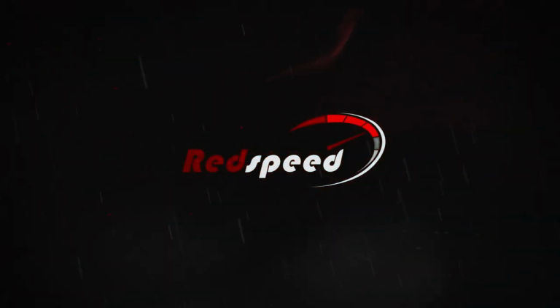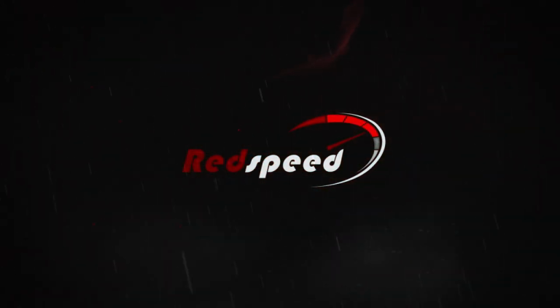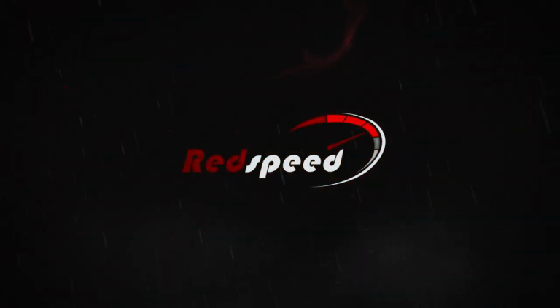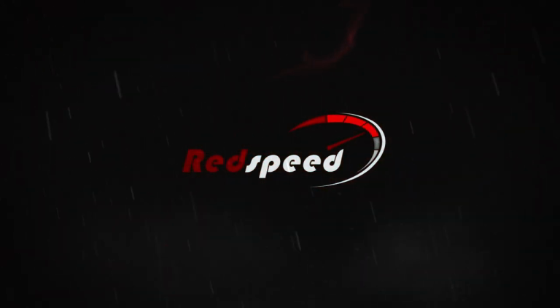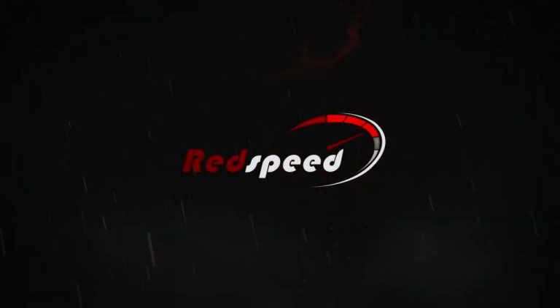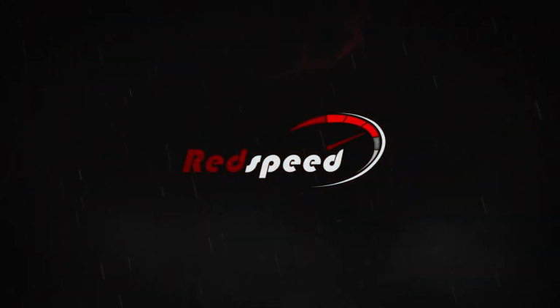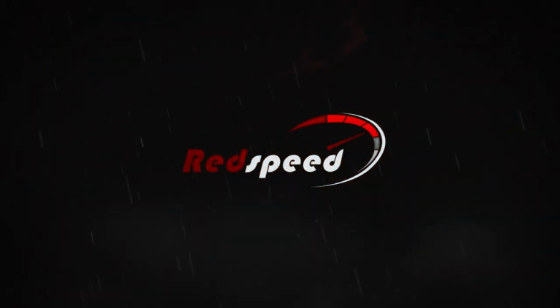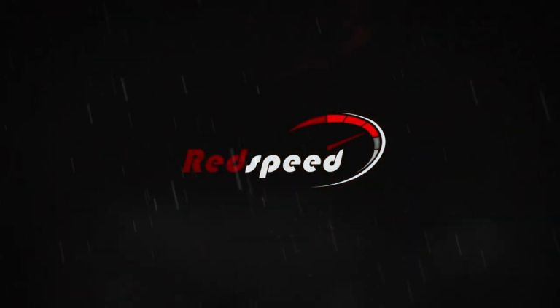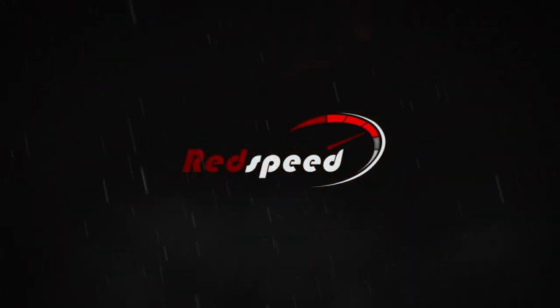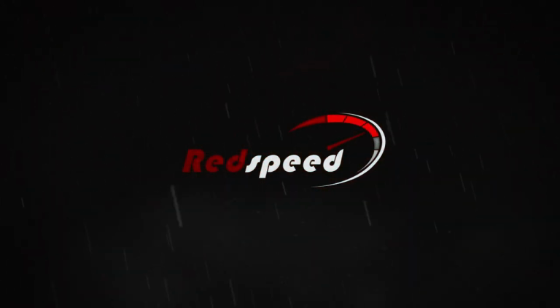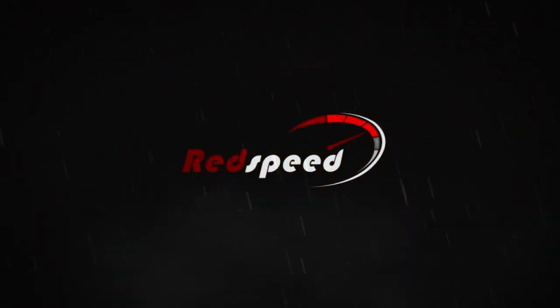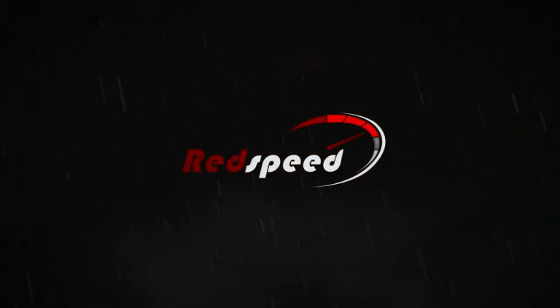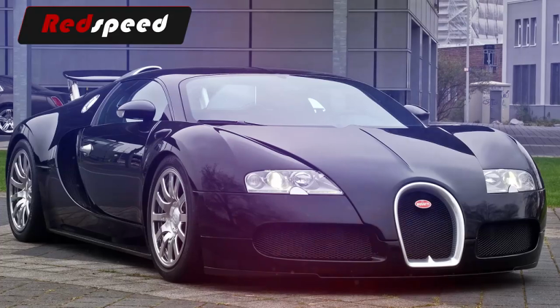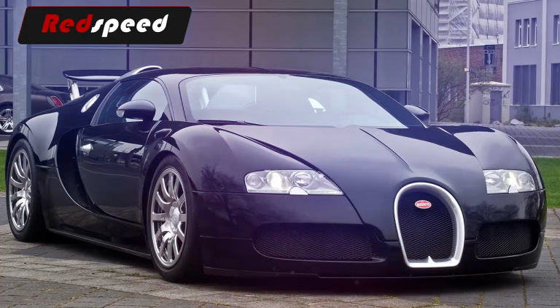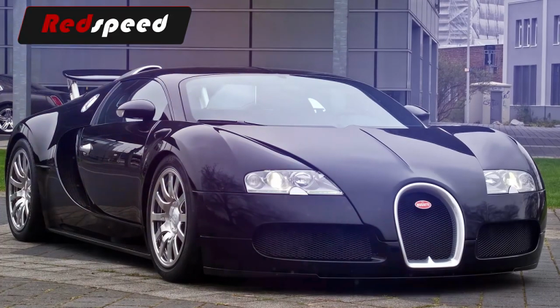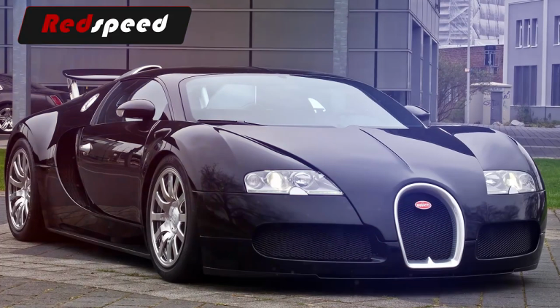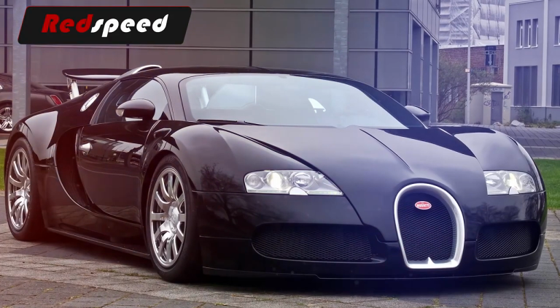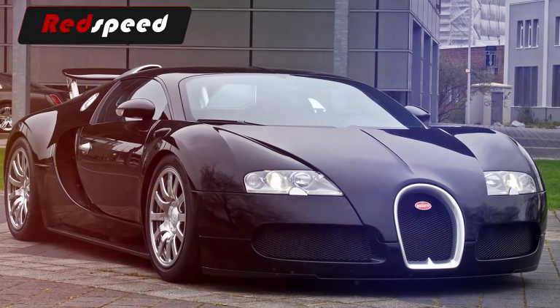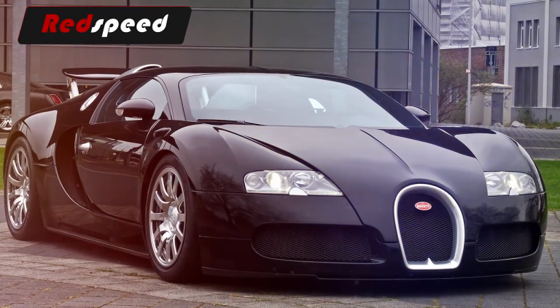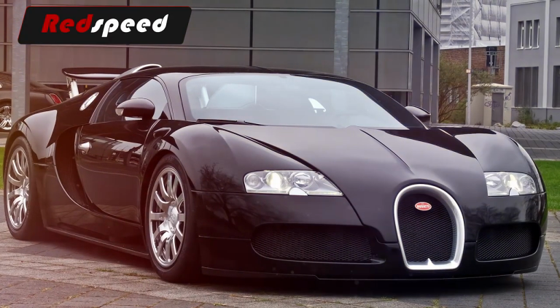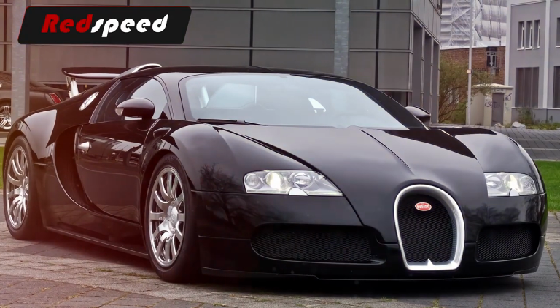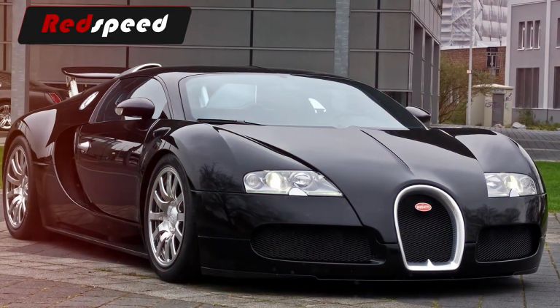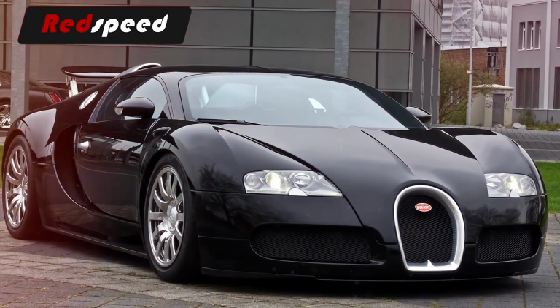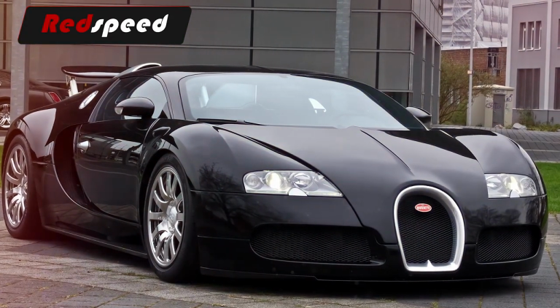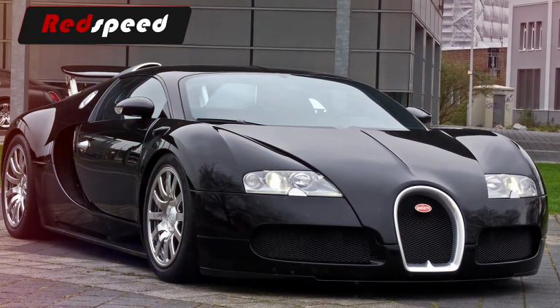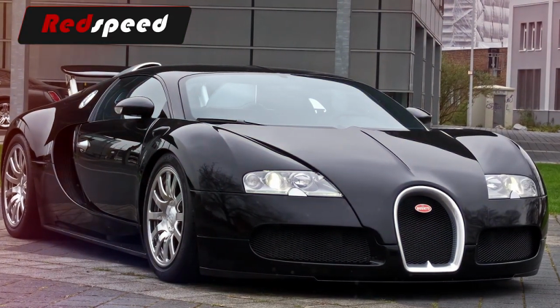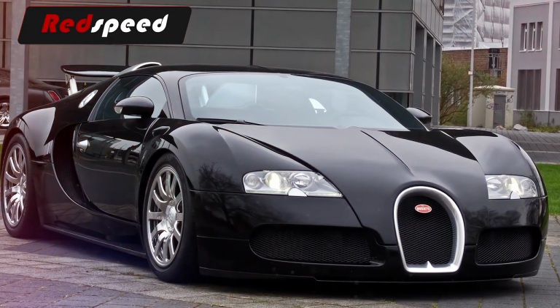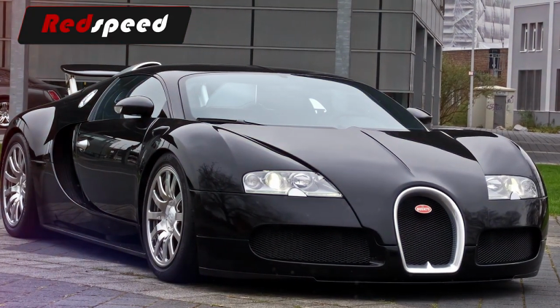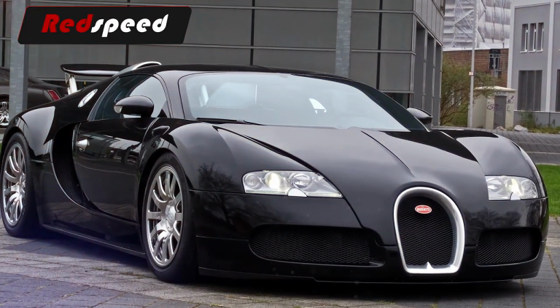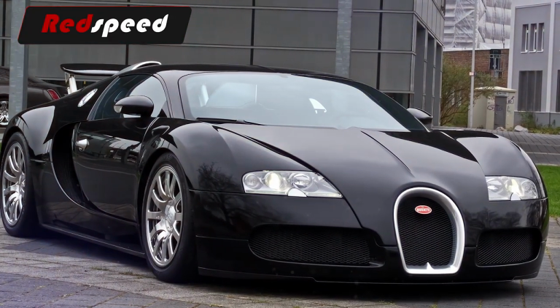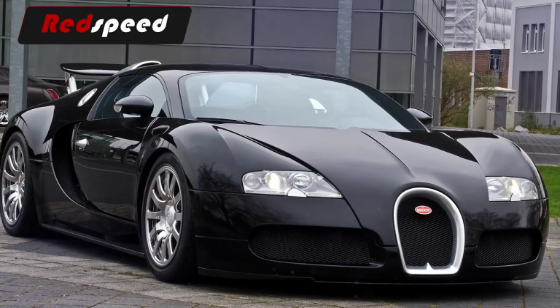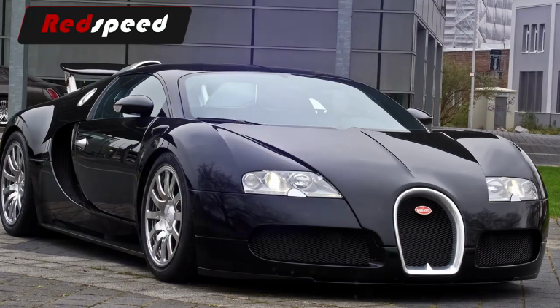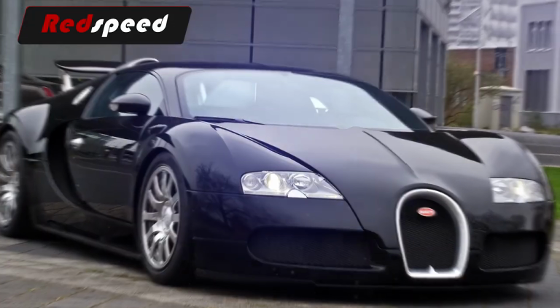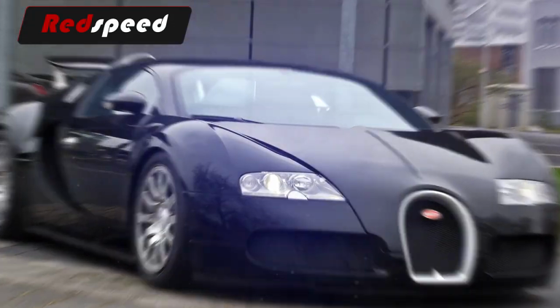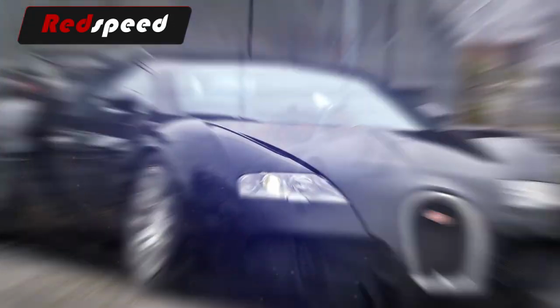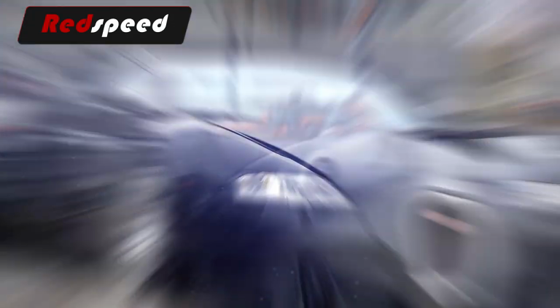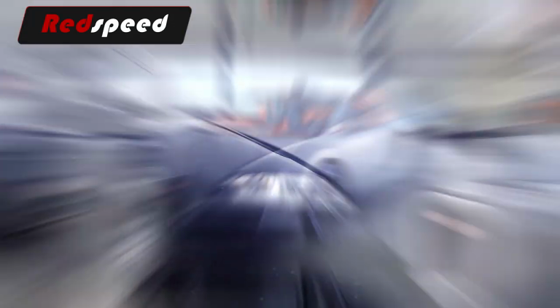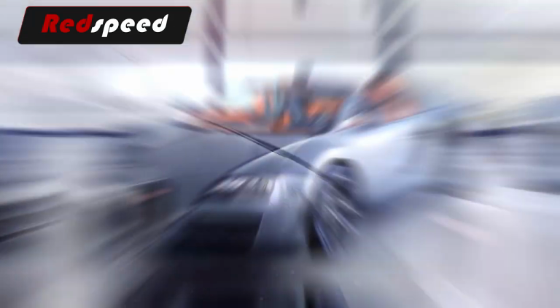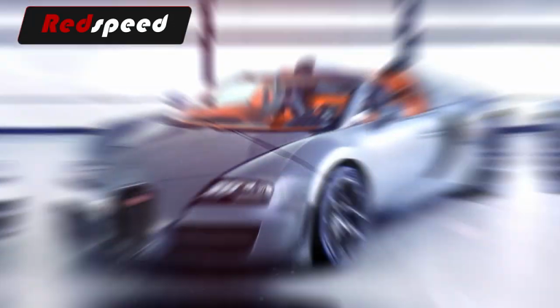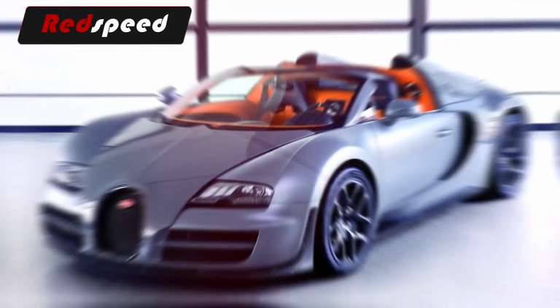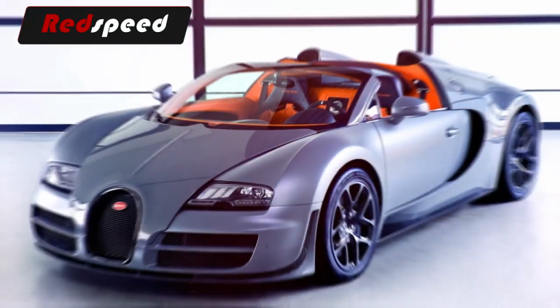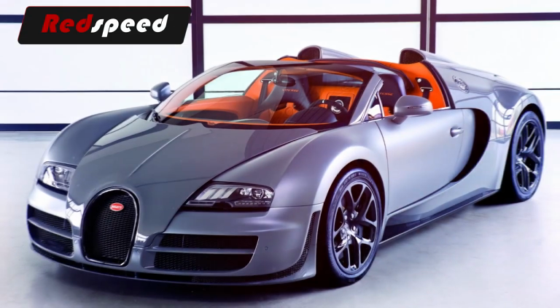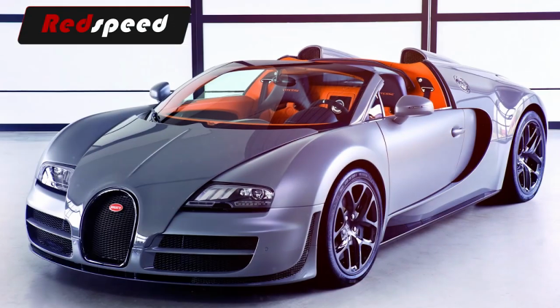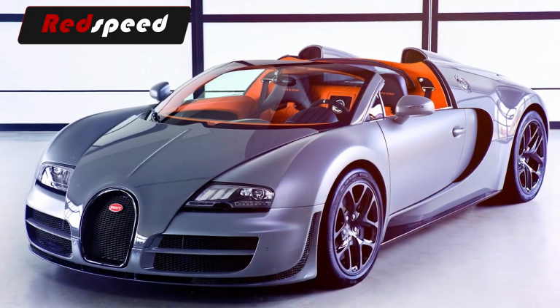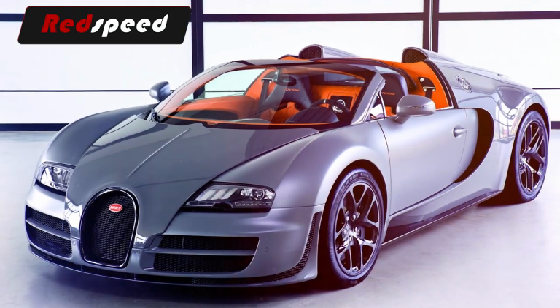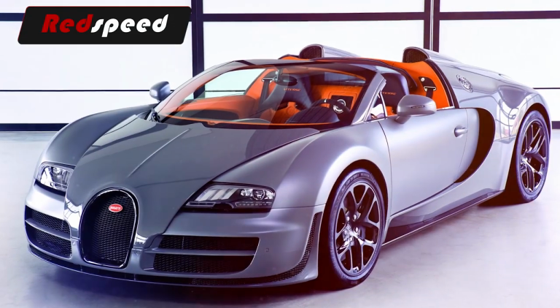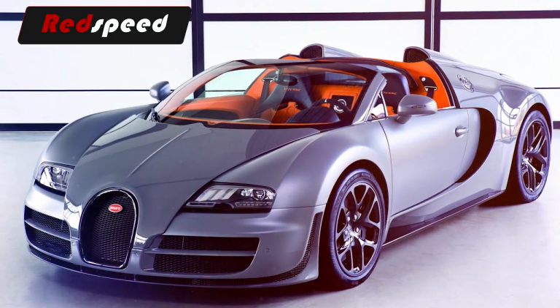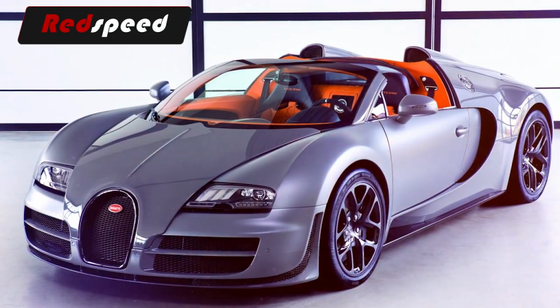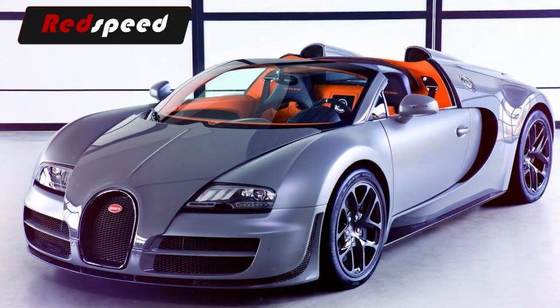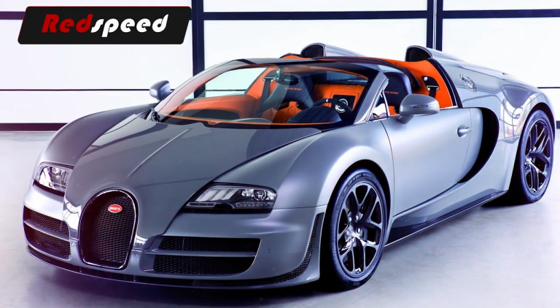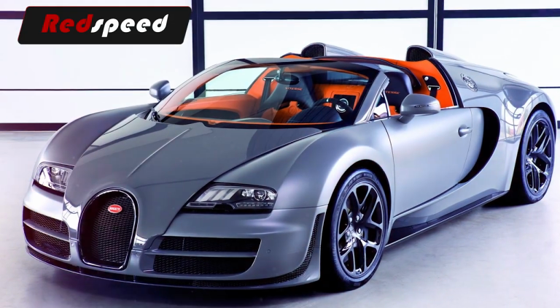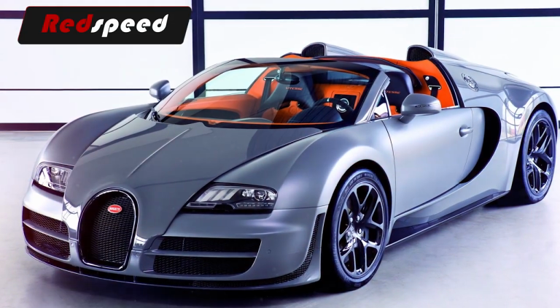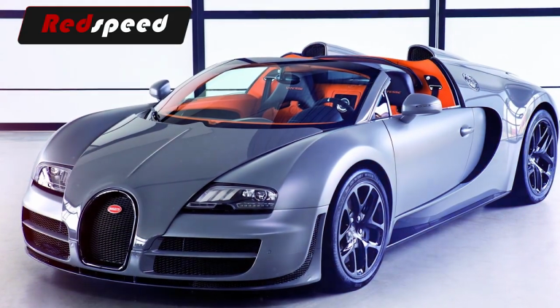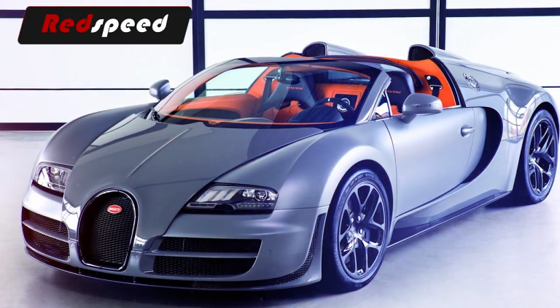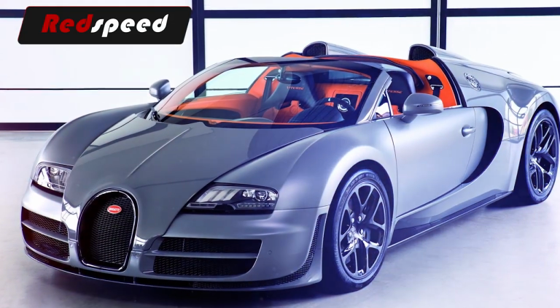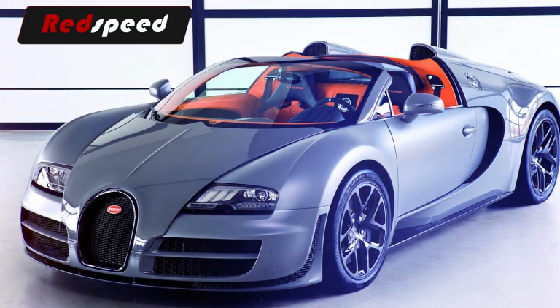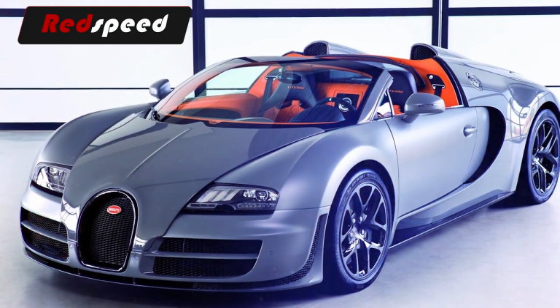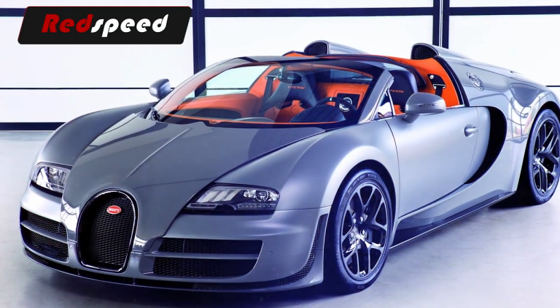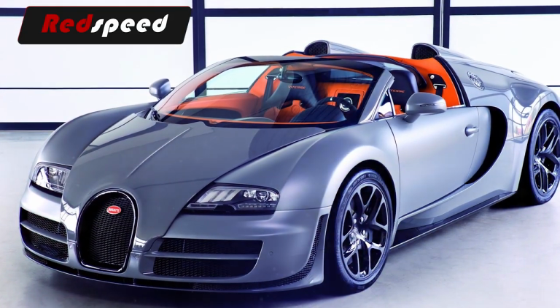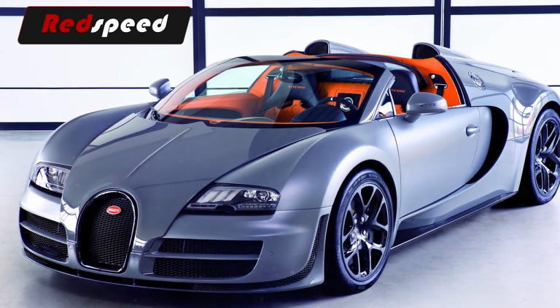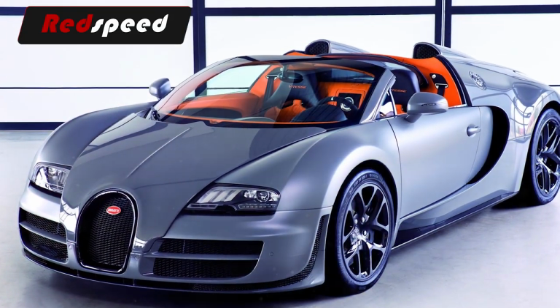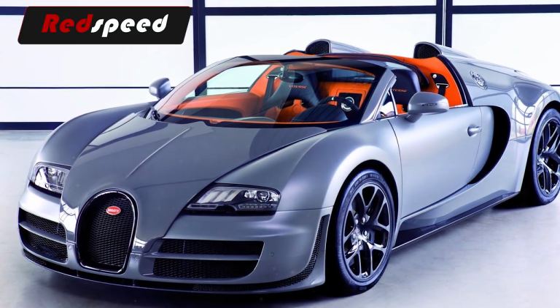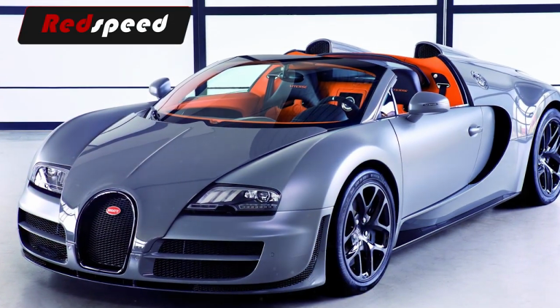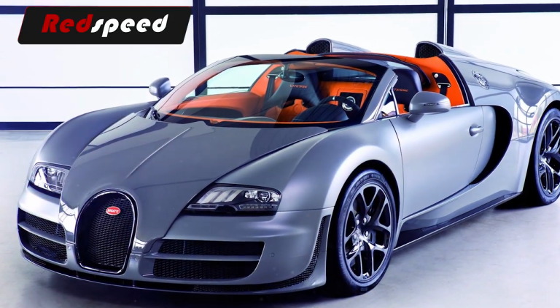The Bugatti Veyron is pretty special — you can't deny that. It has been the pinnacle of motoring for the last six years.